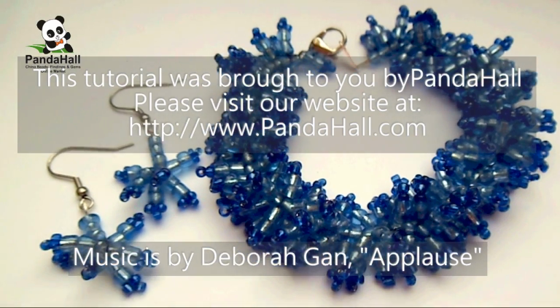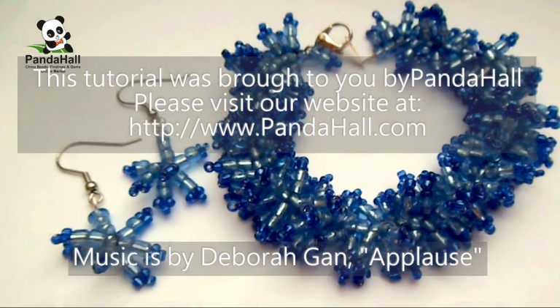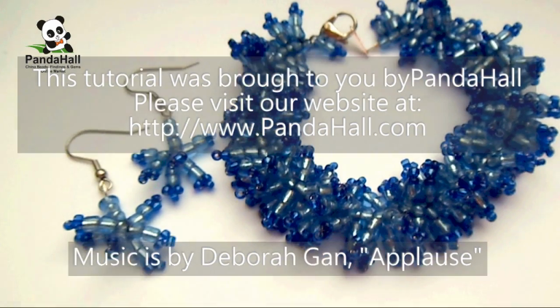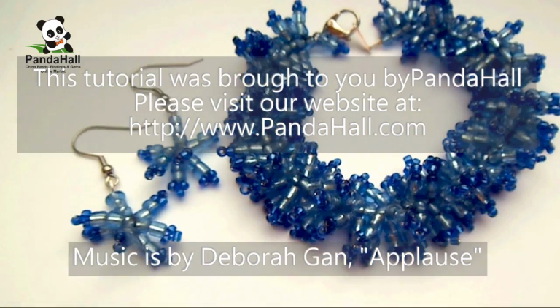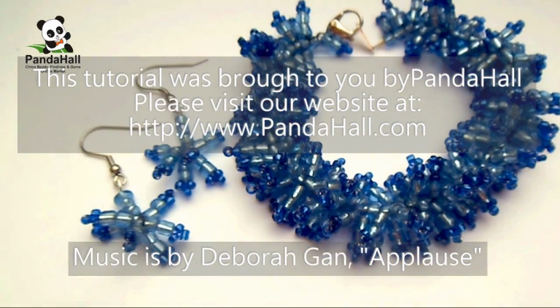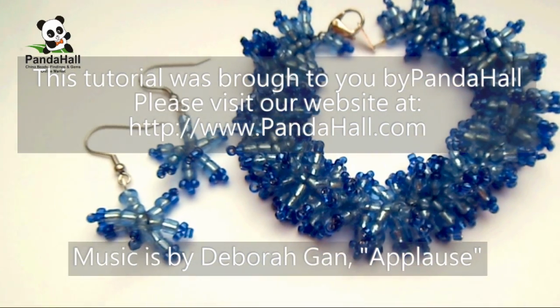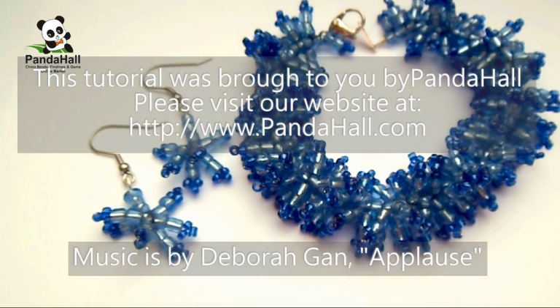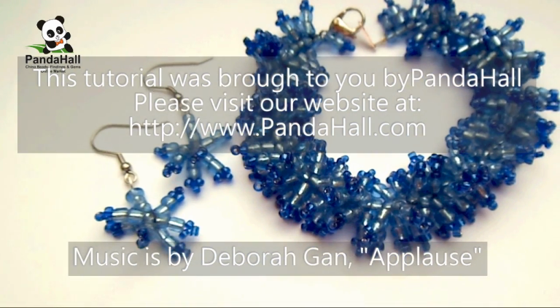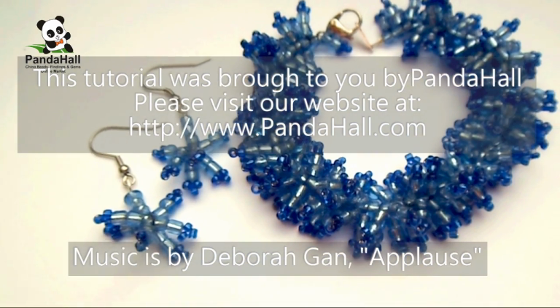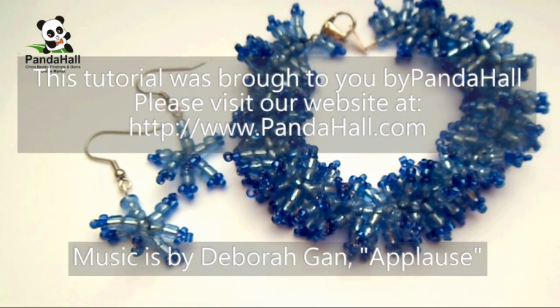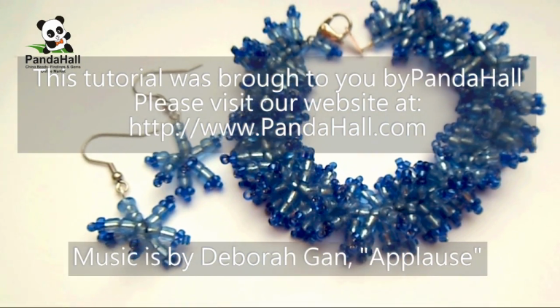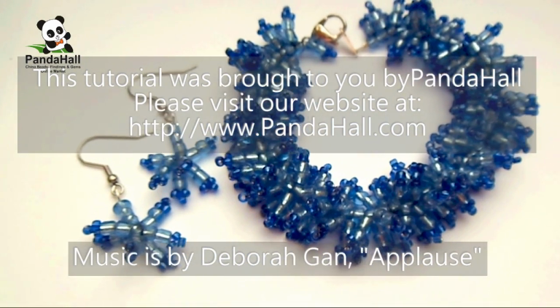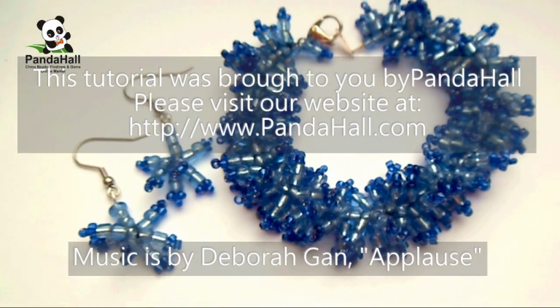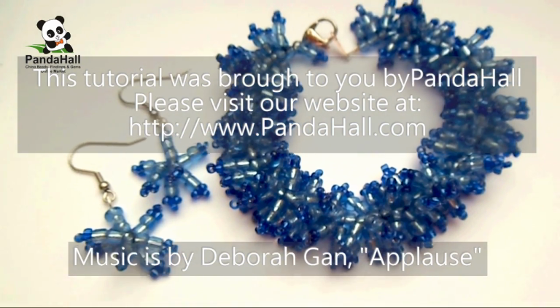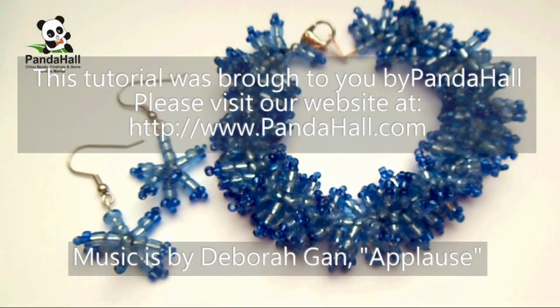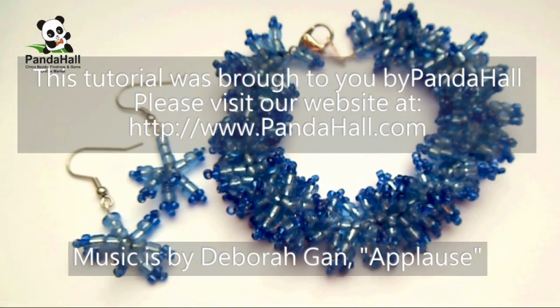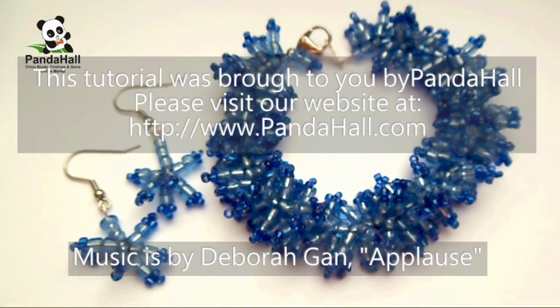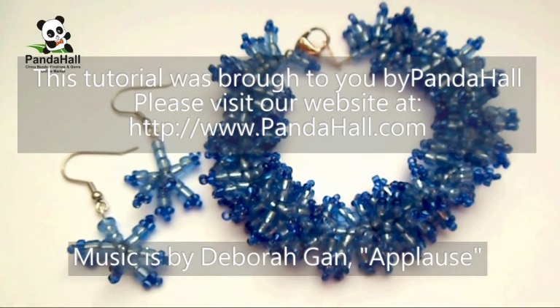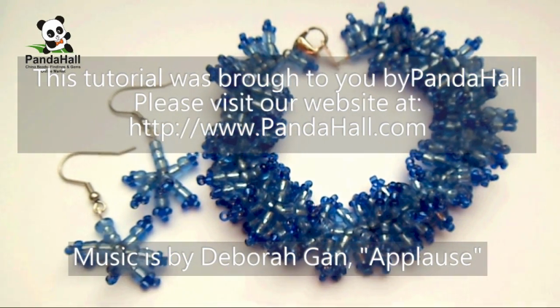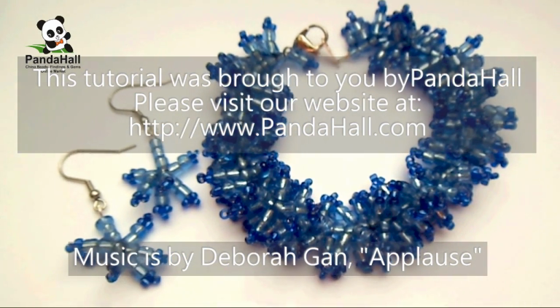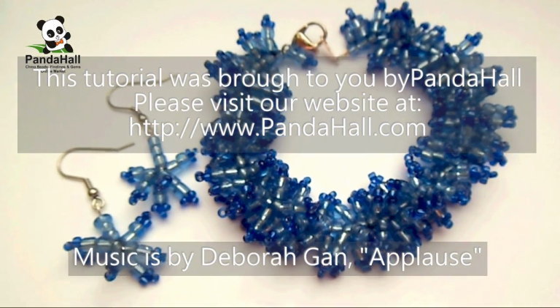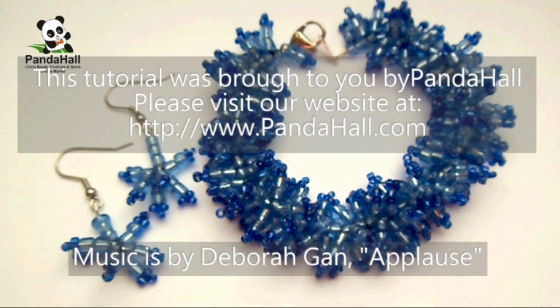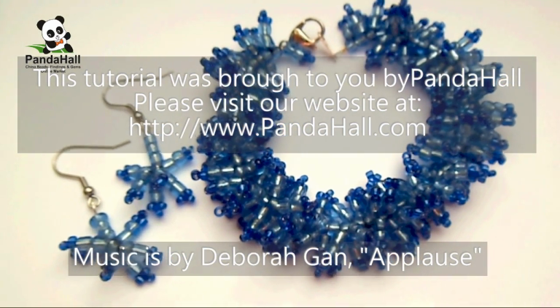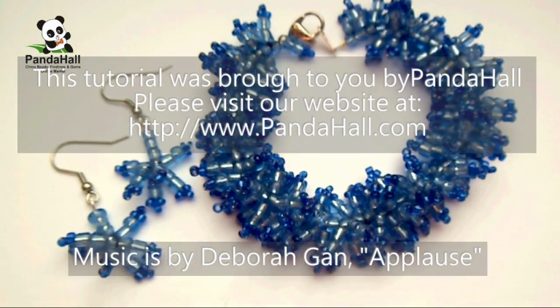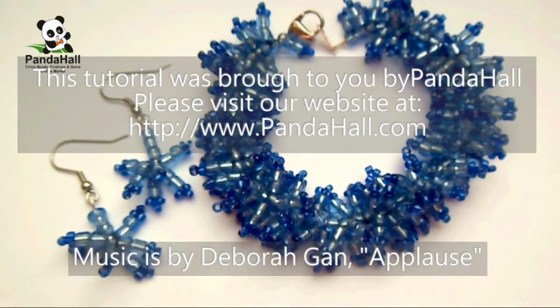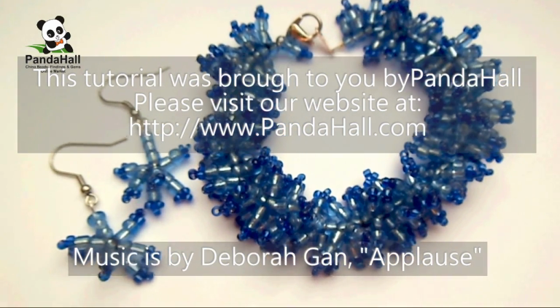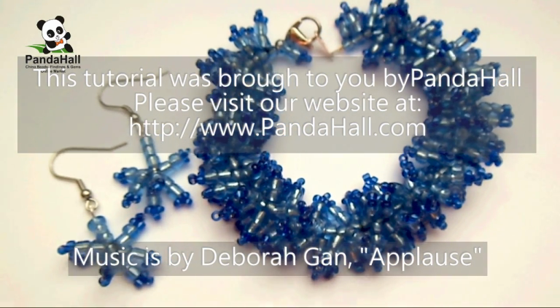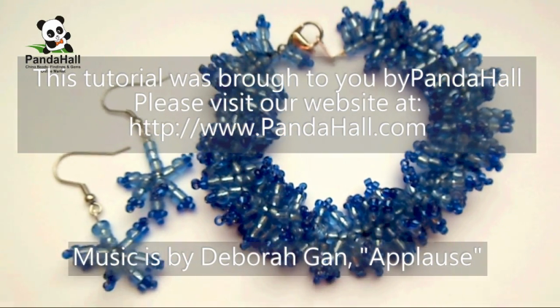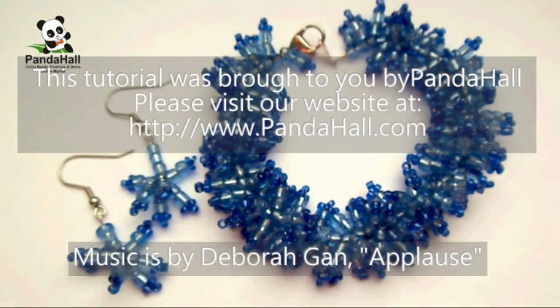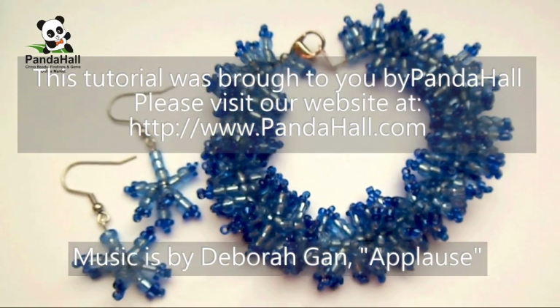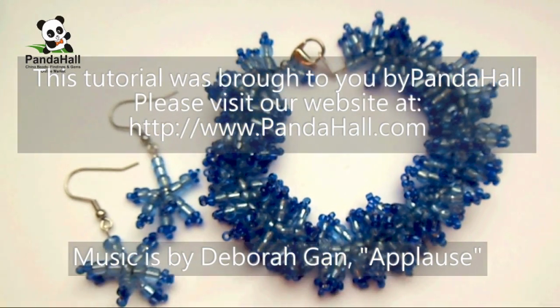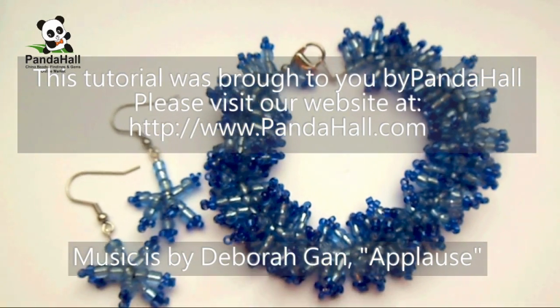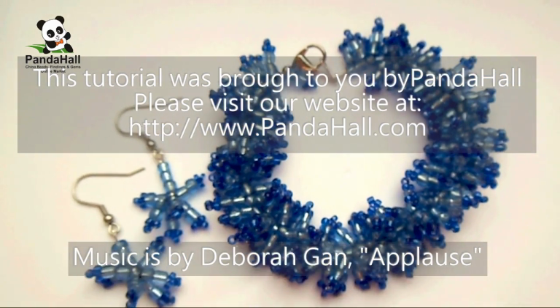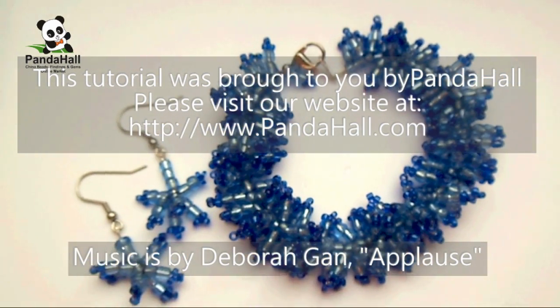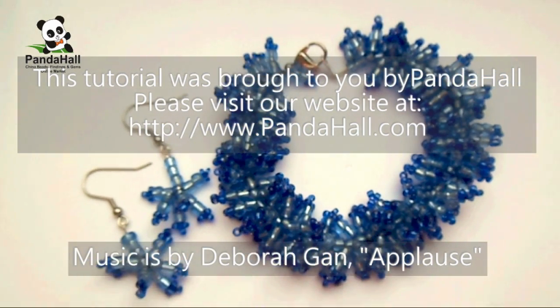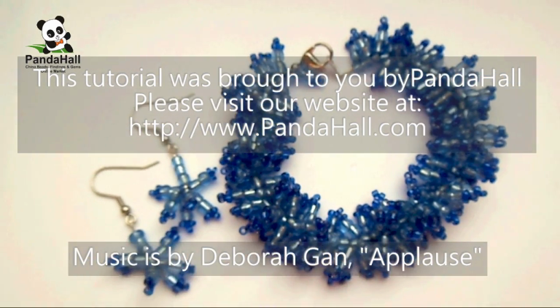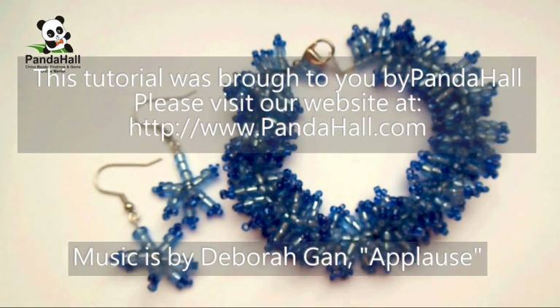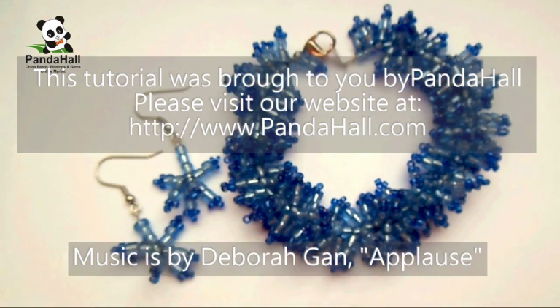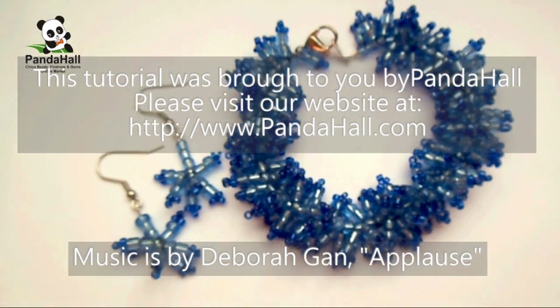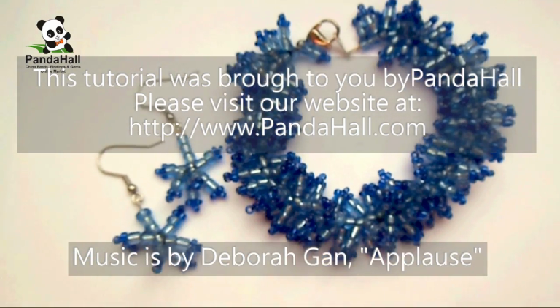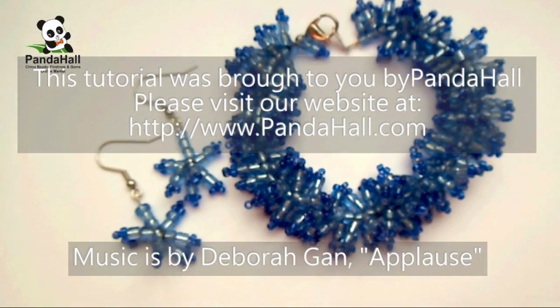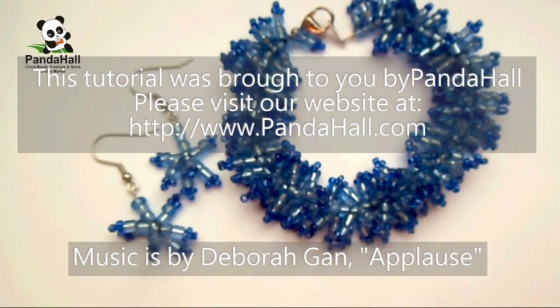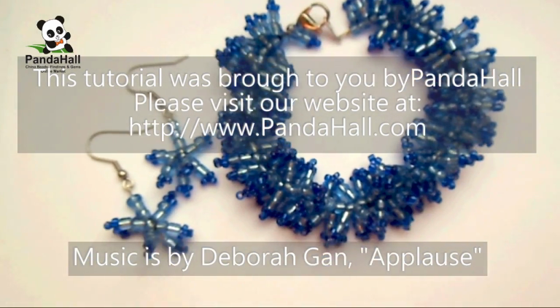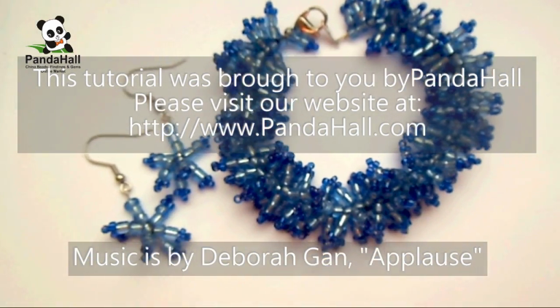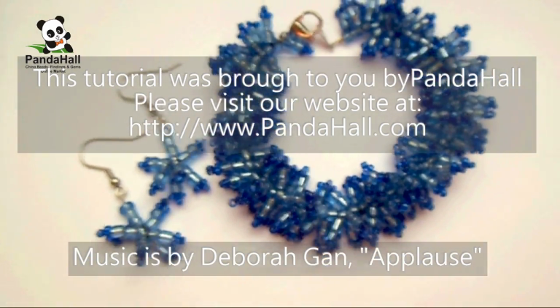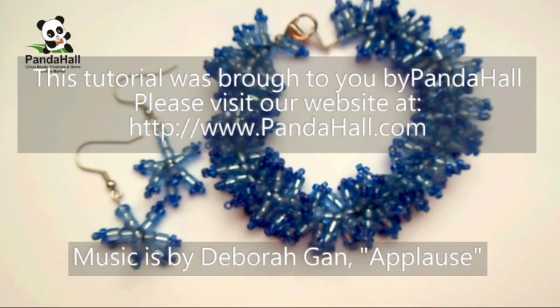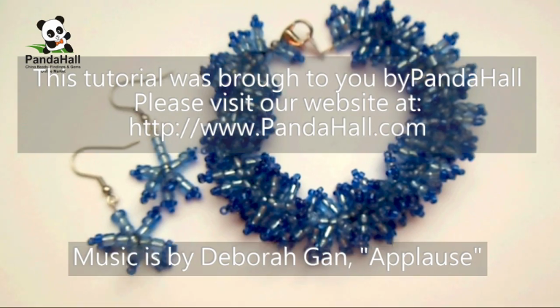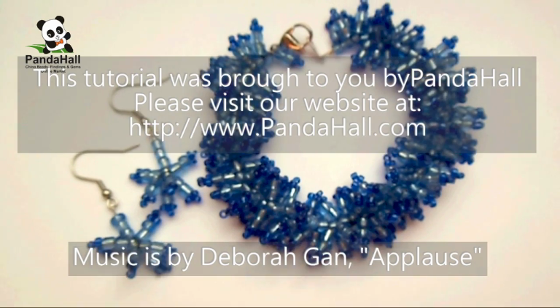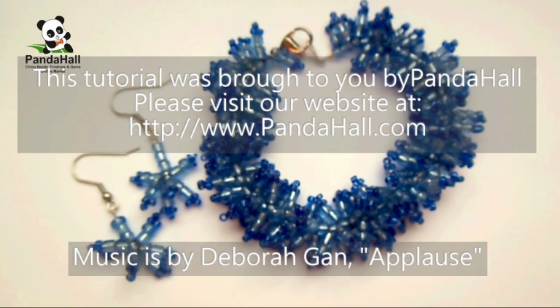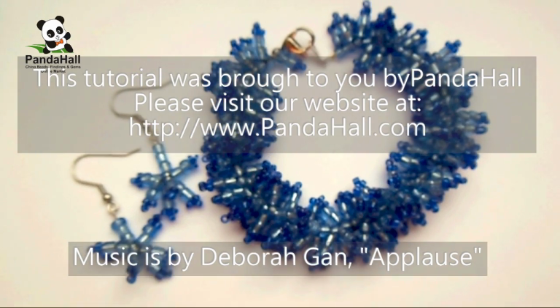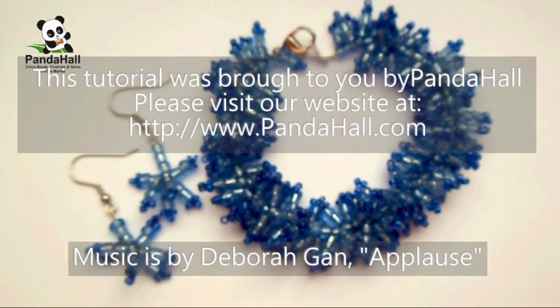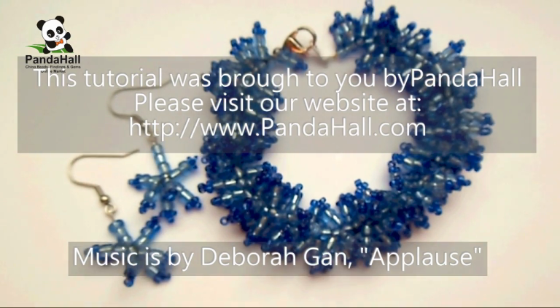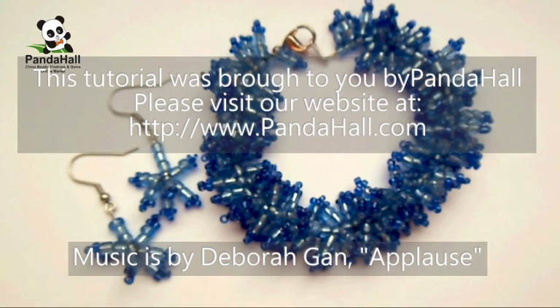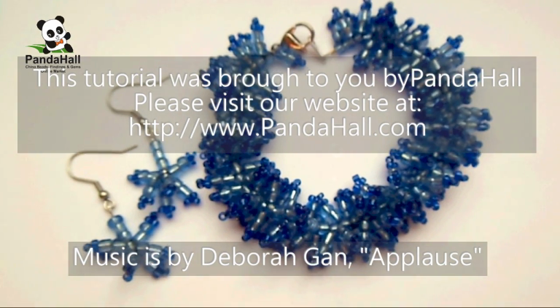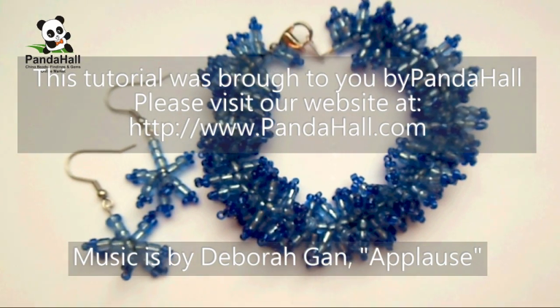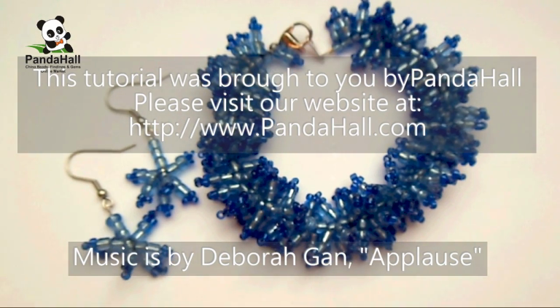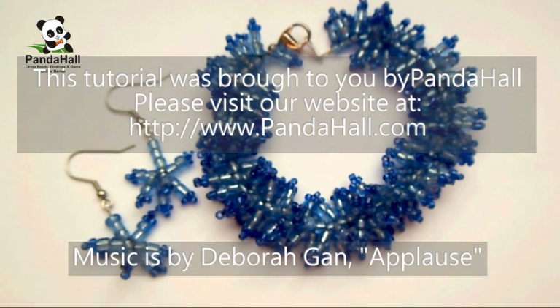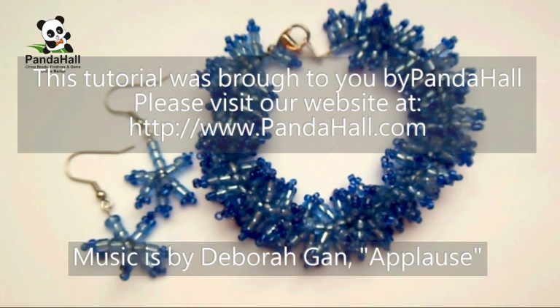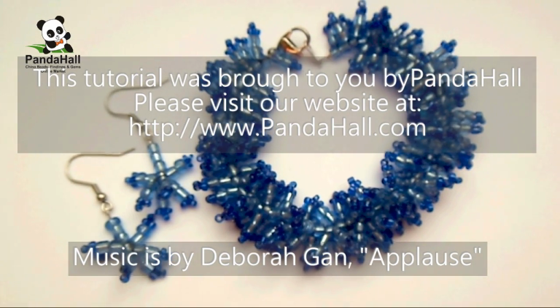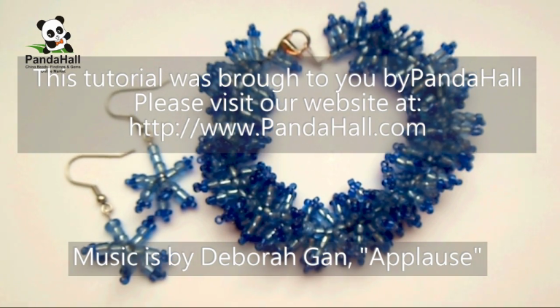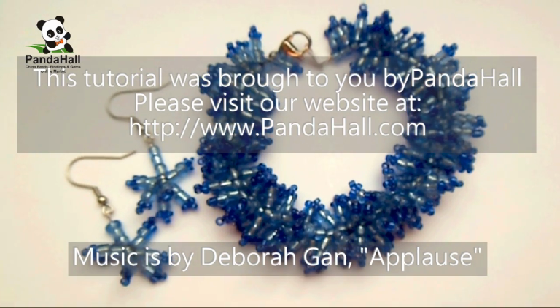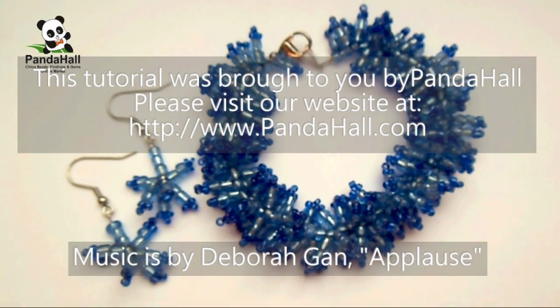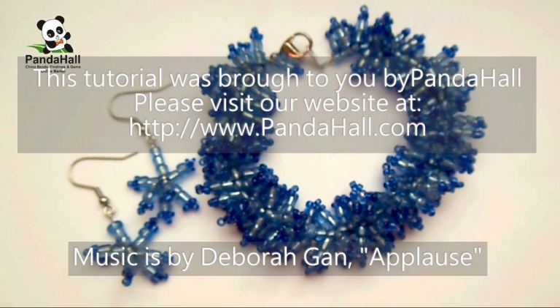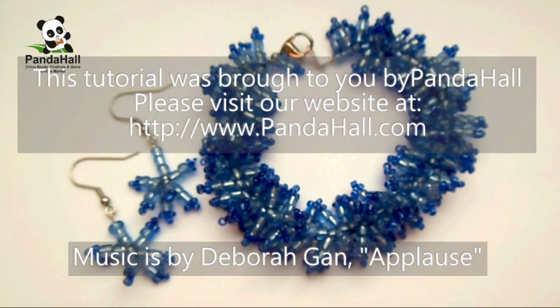This video is brought to you by PandaHall. Please visit our website at www.pandahall.com.